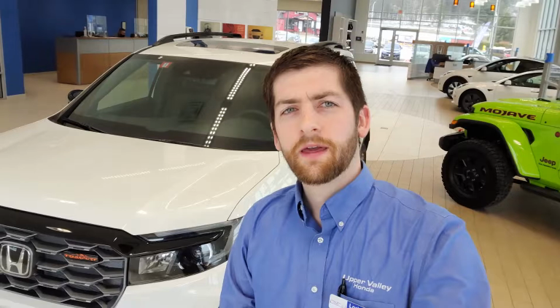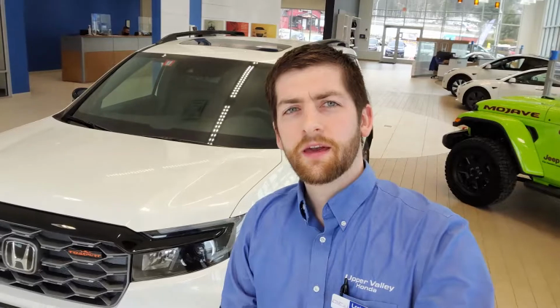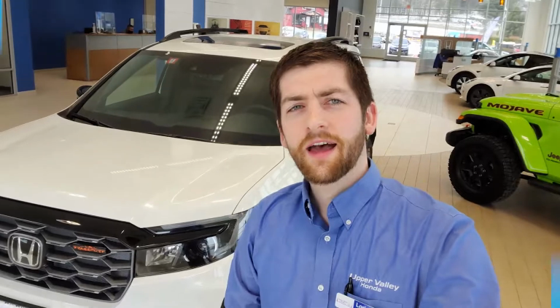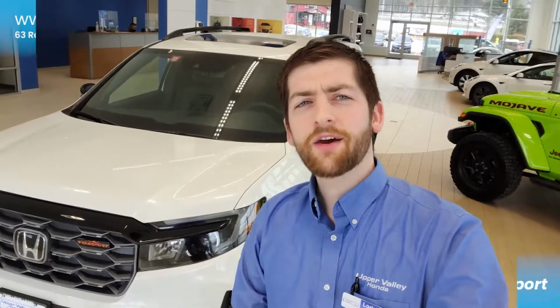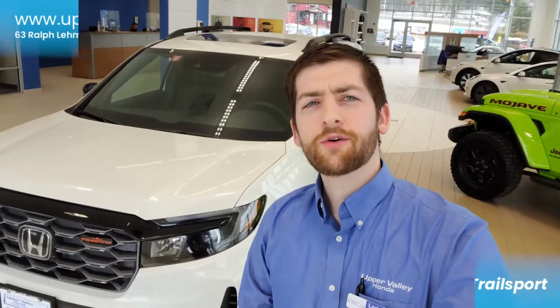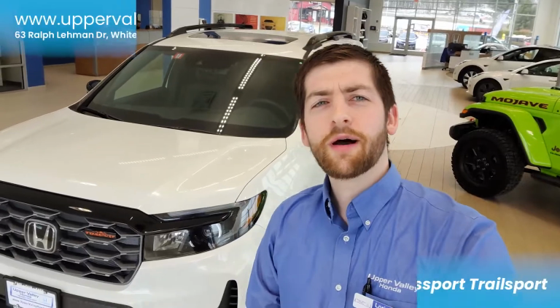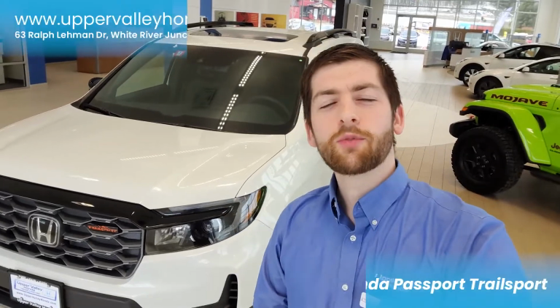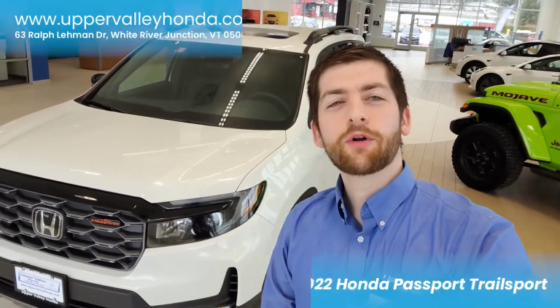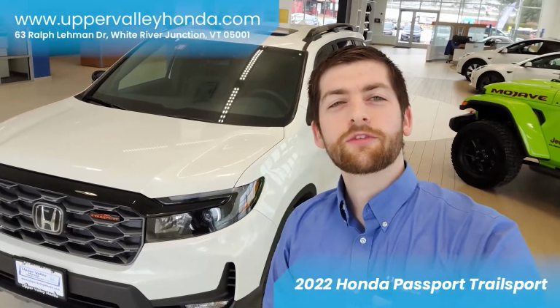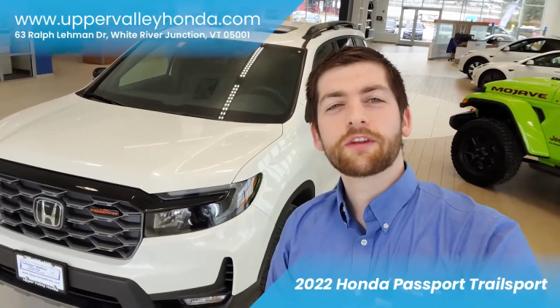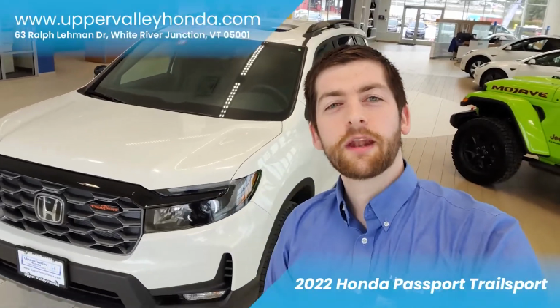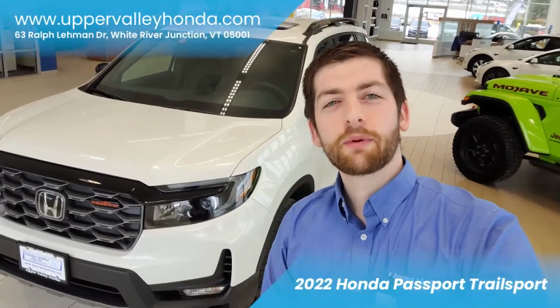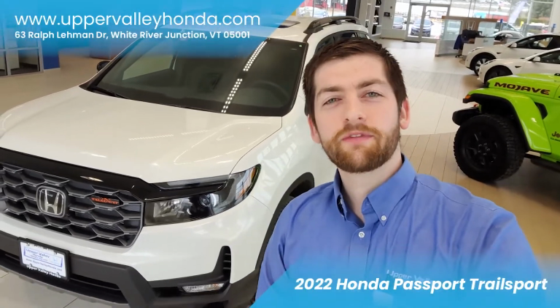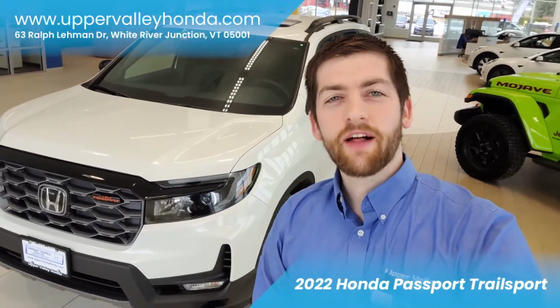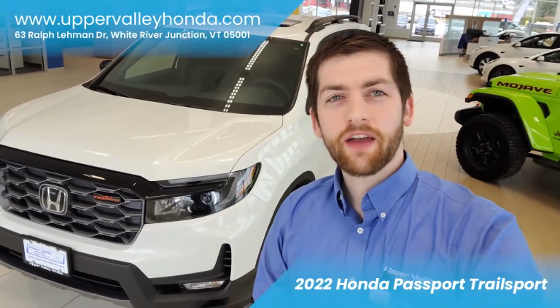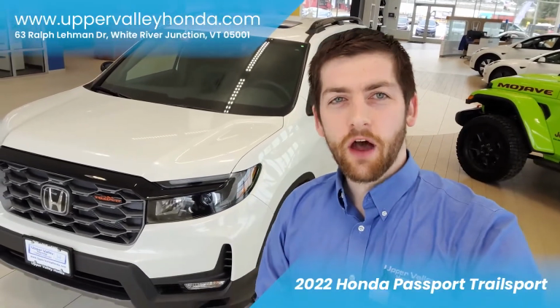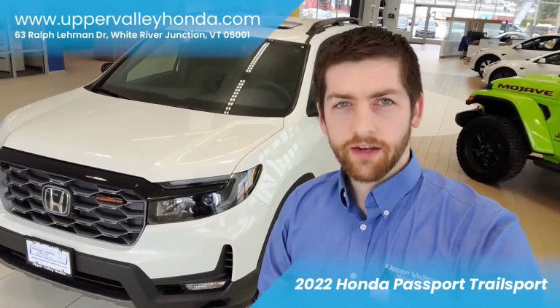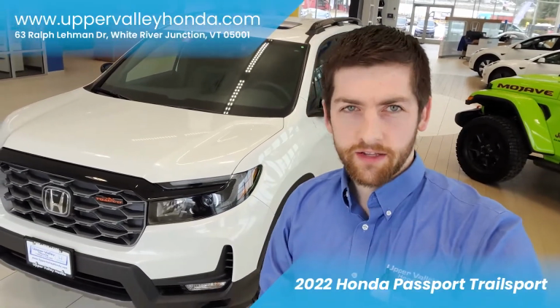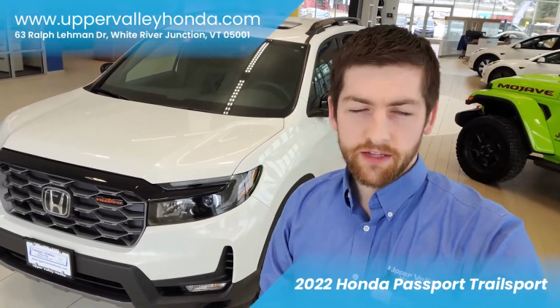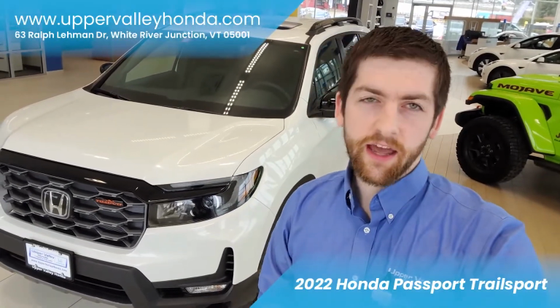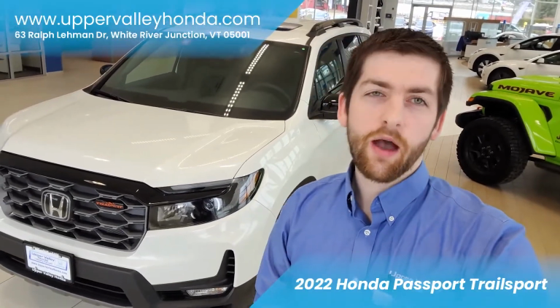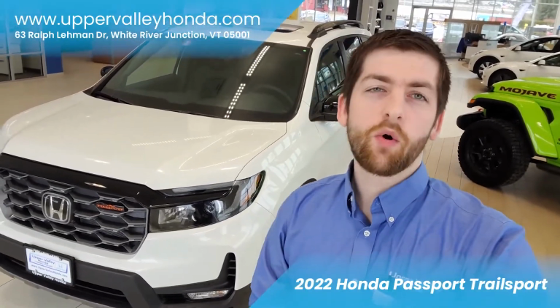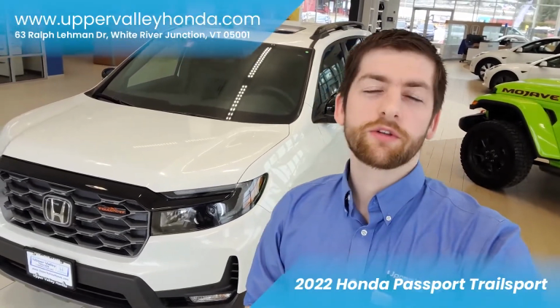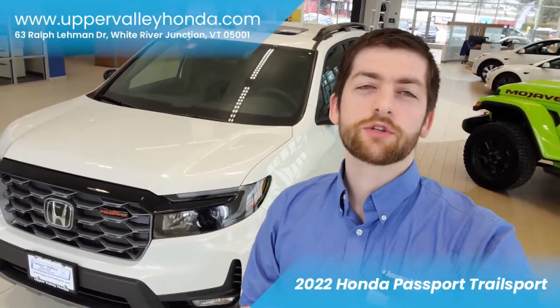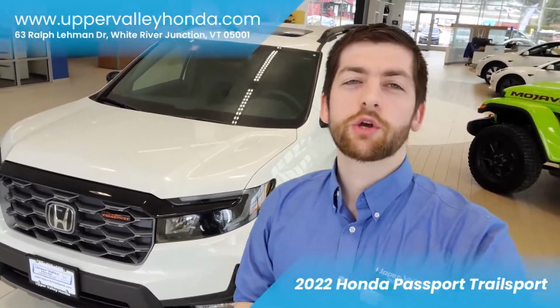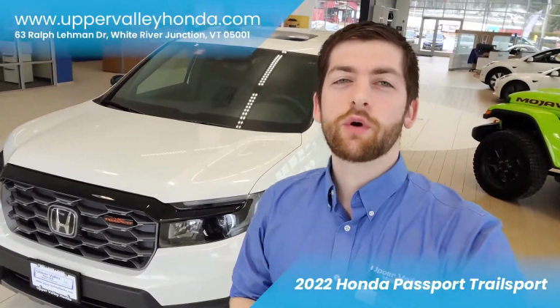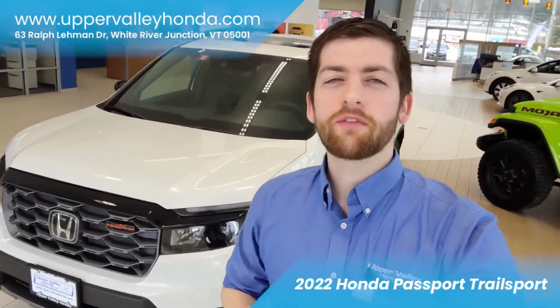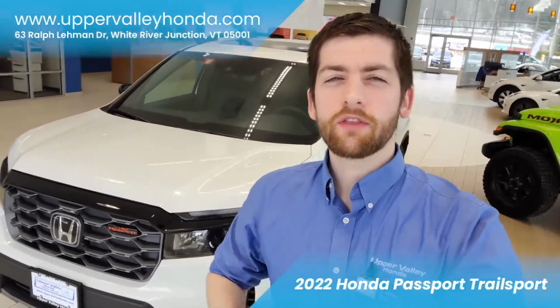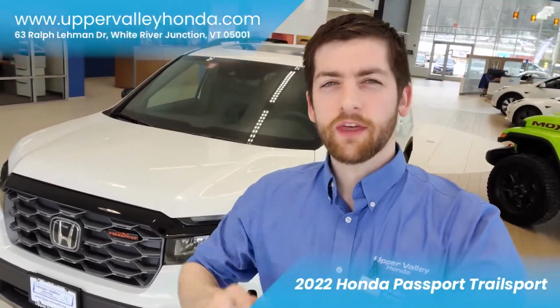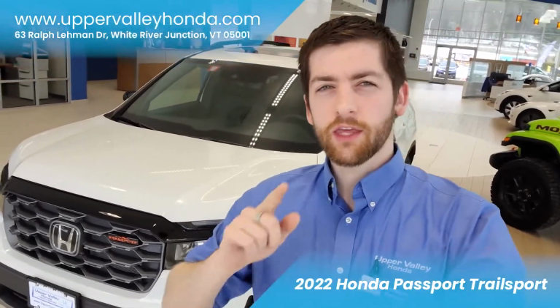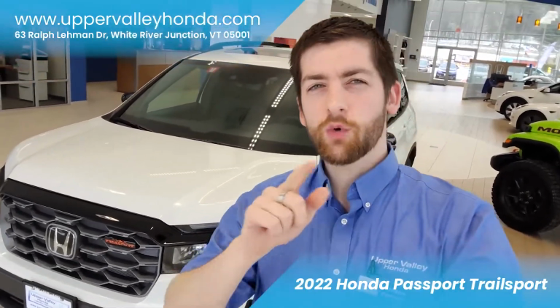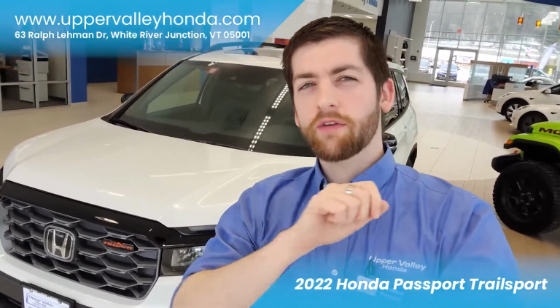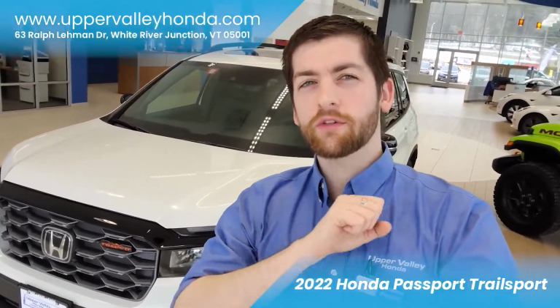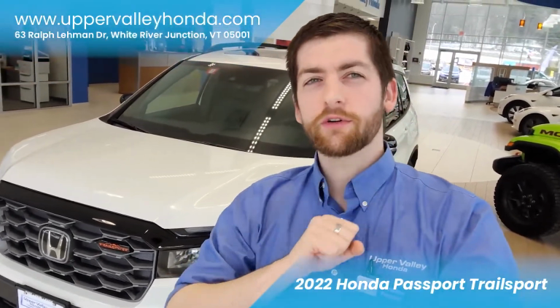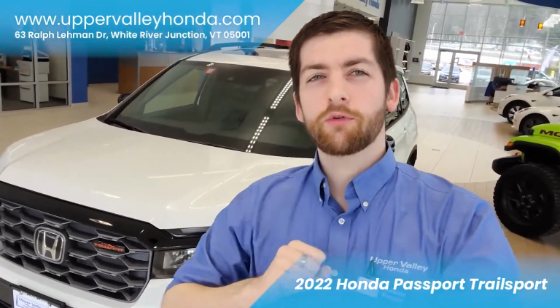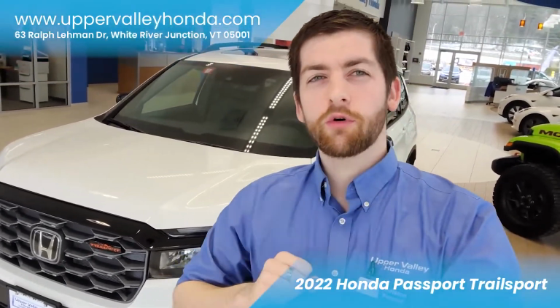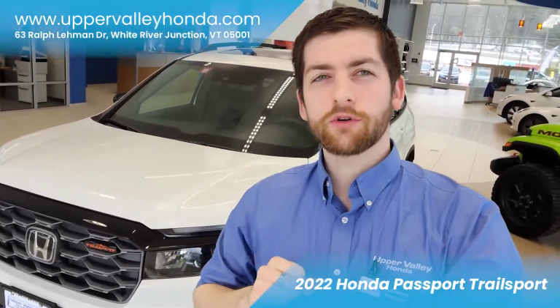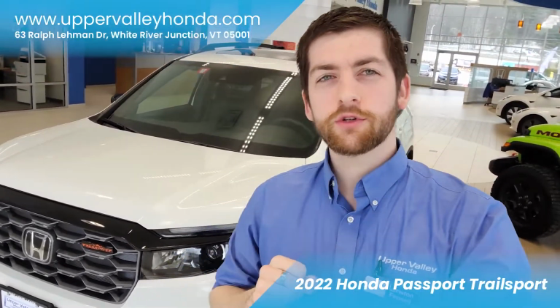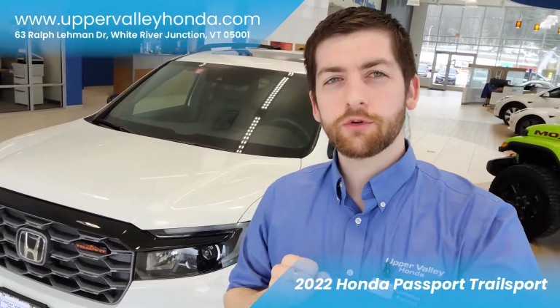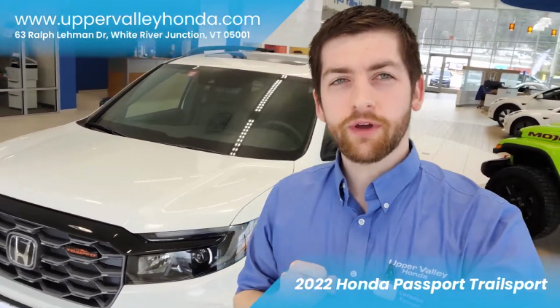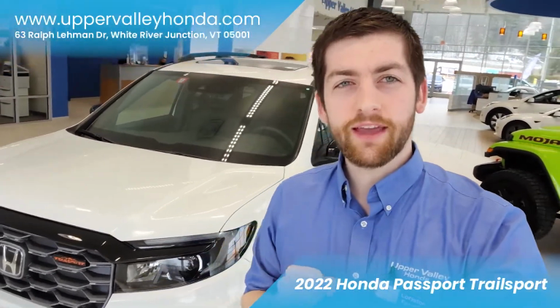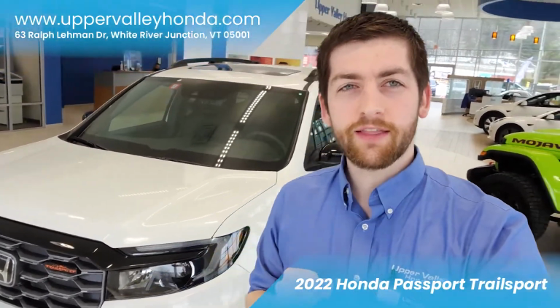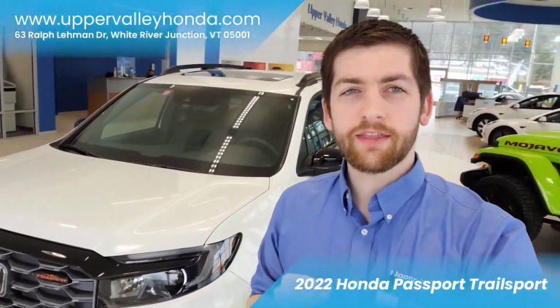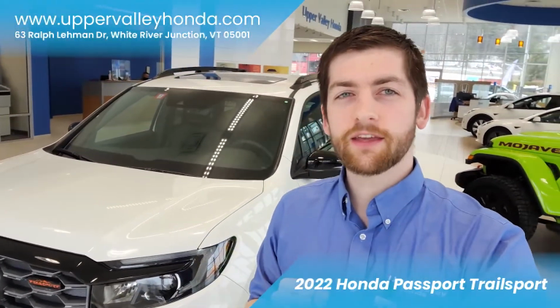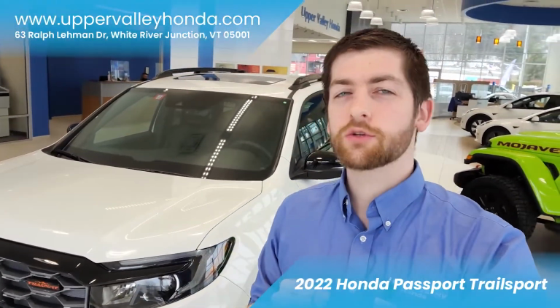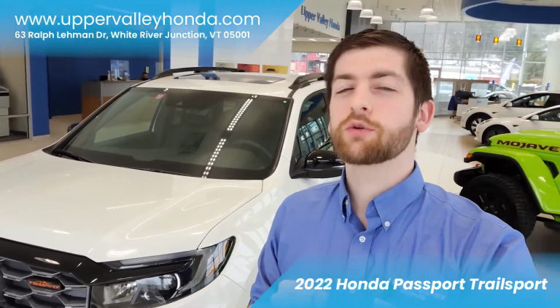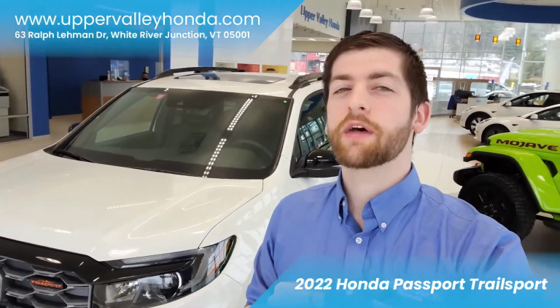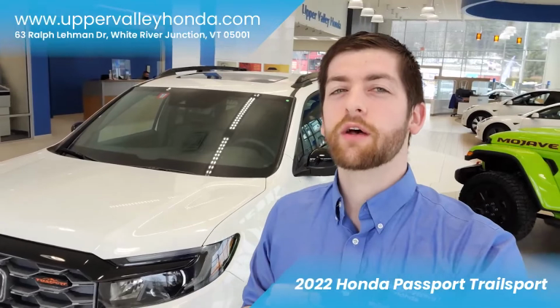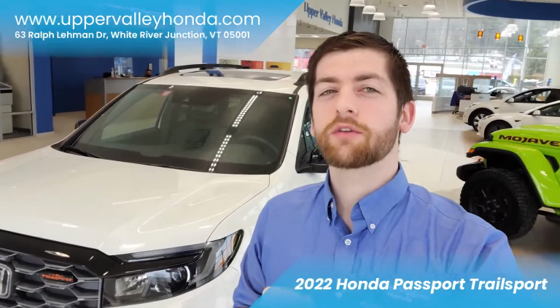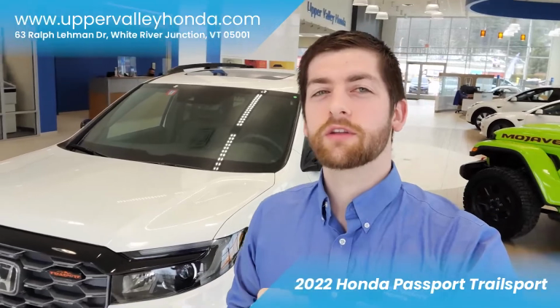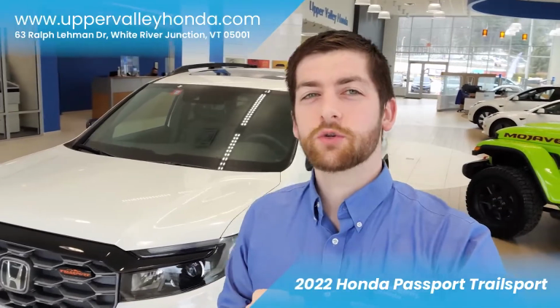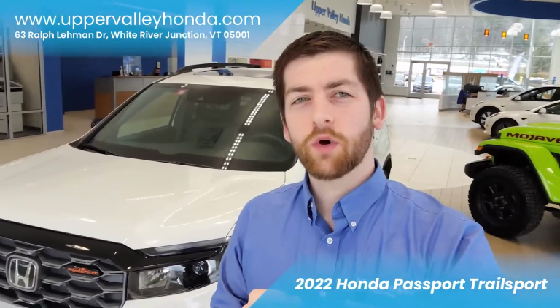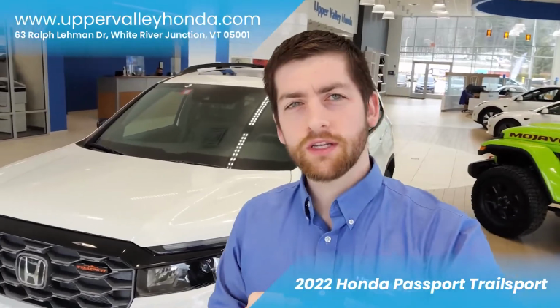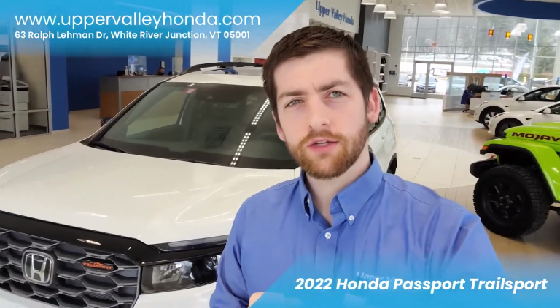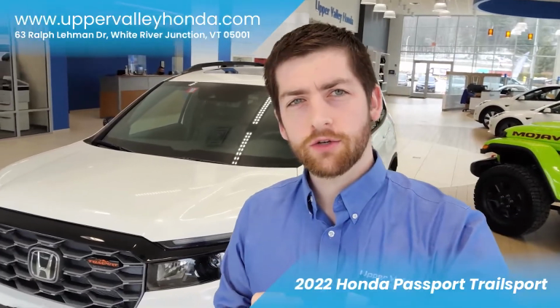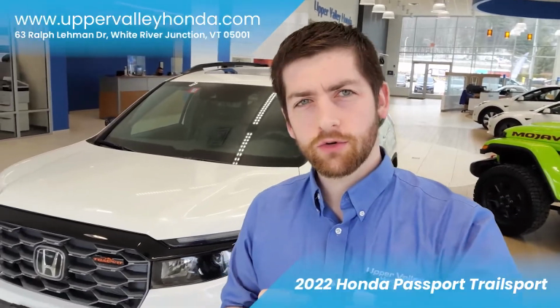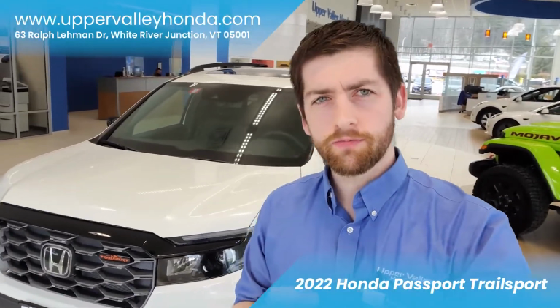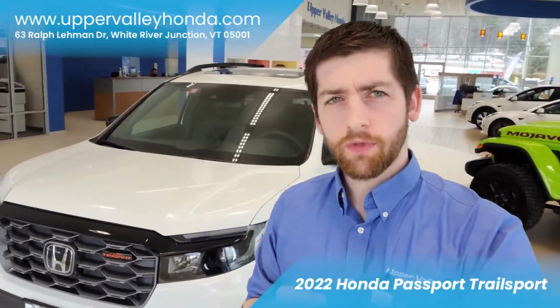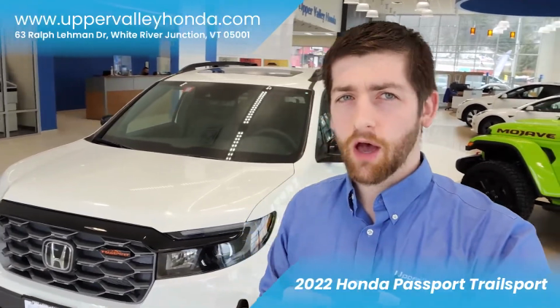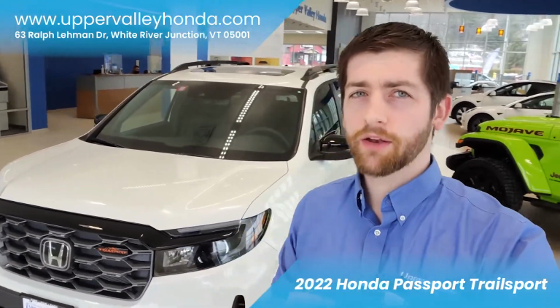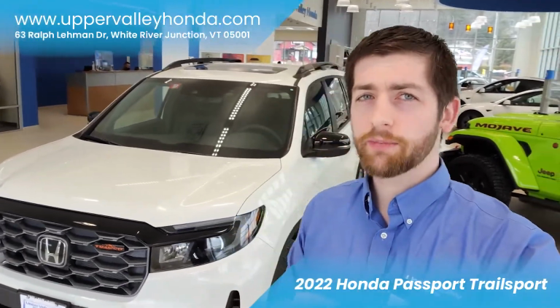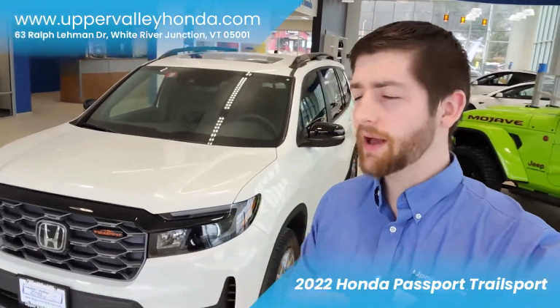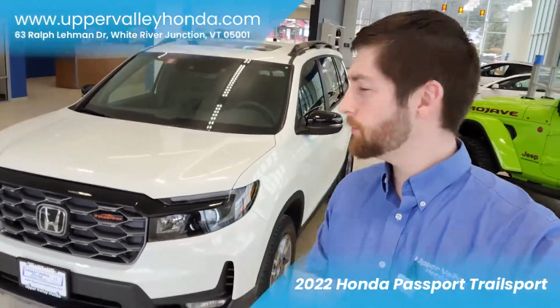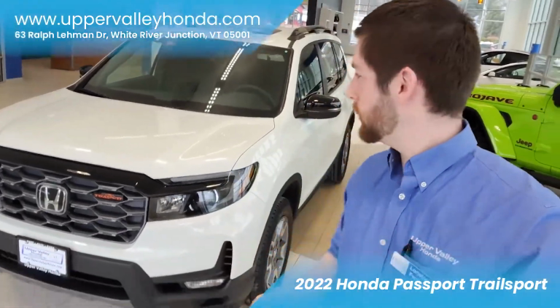Hello, I'm Laurison at Upper Valley Honda. Today I want to show you everything you have to look forward to in the 2022 Honda Passport.